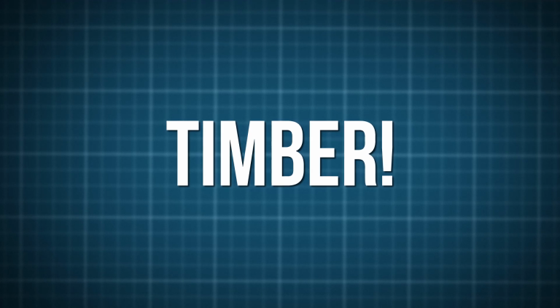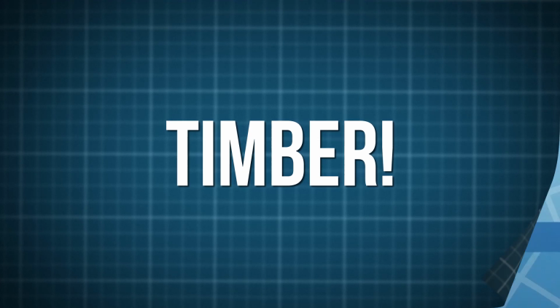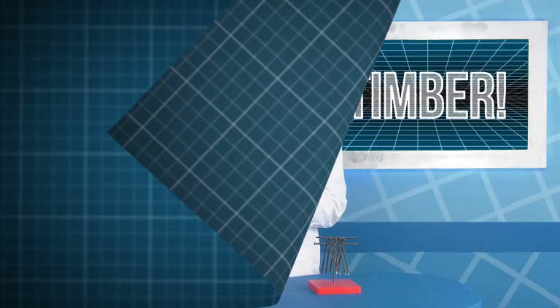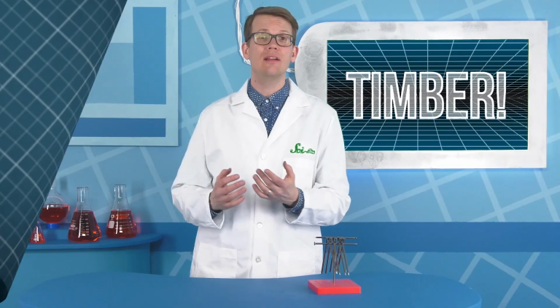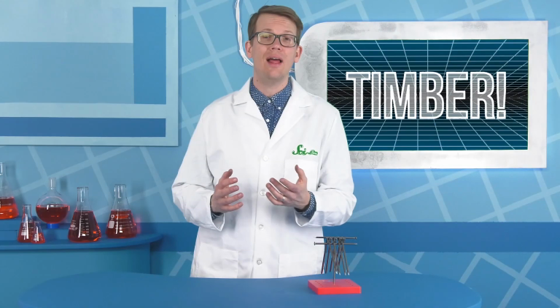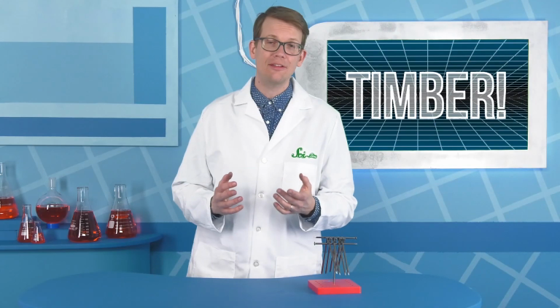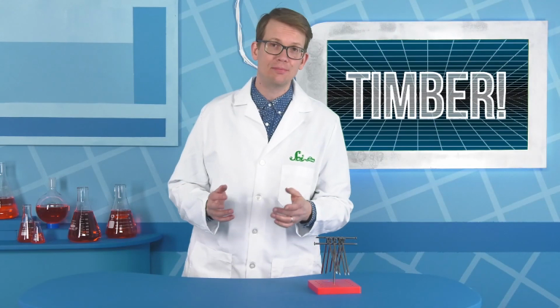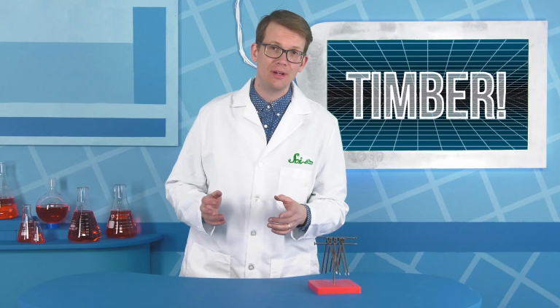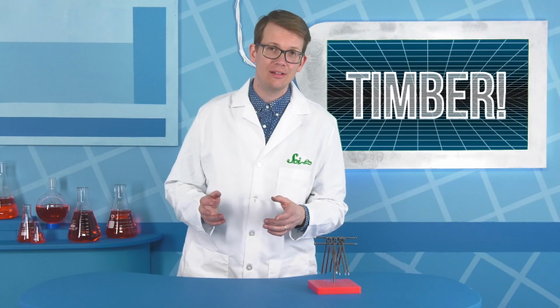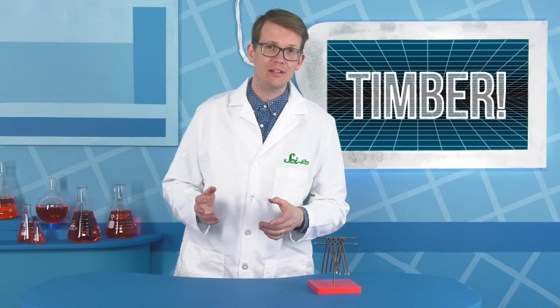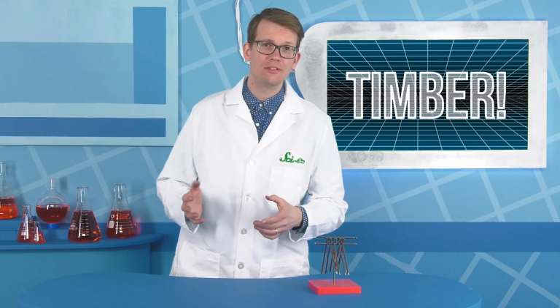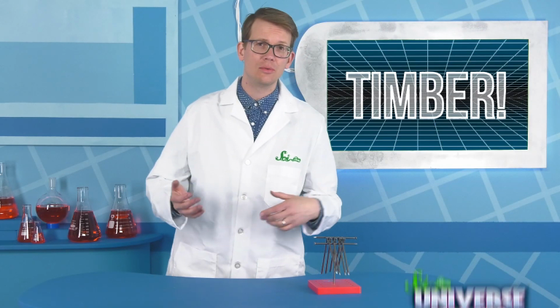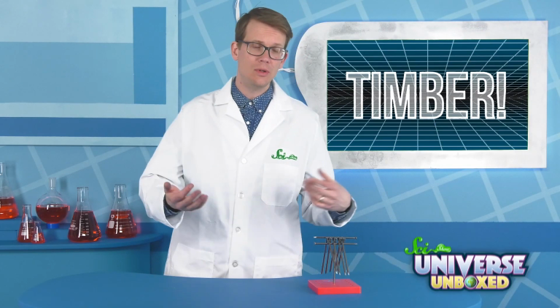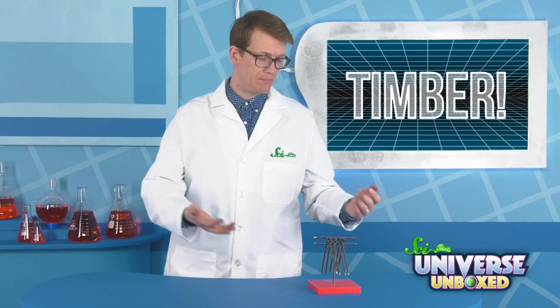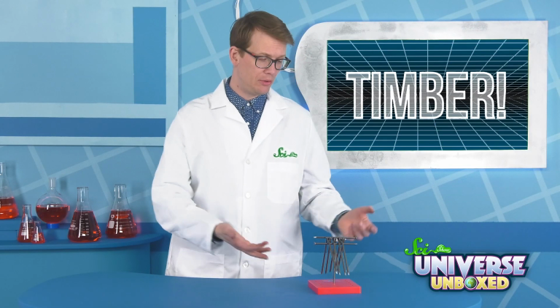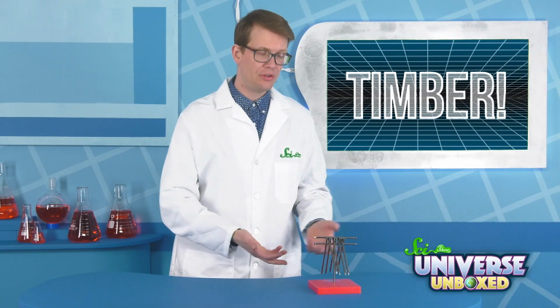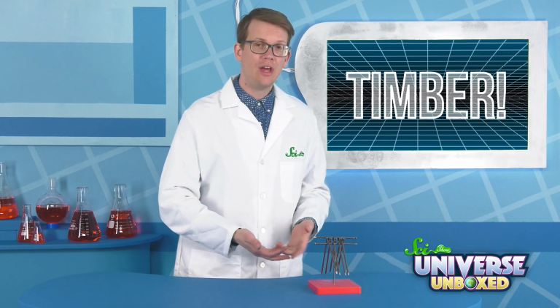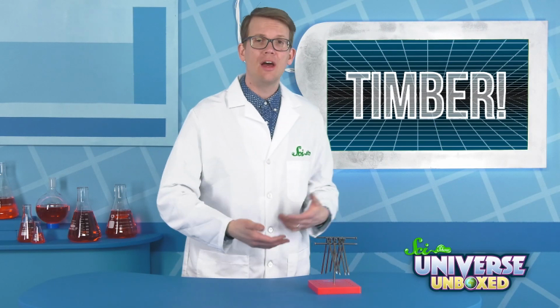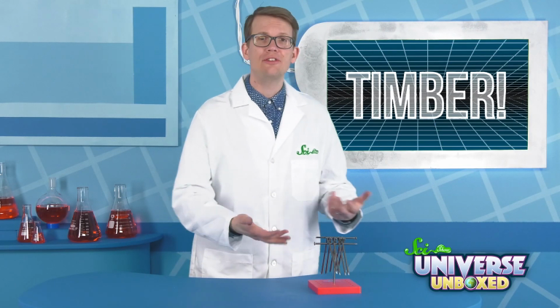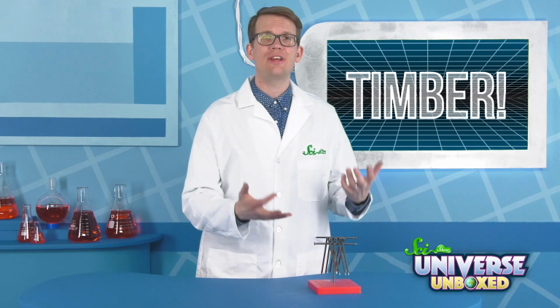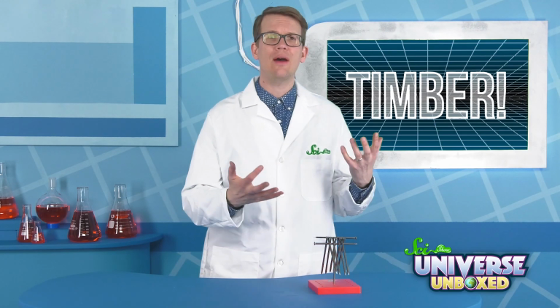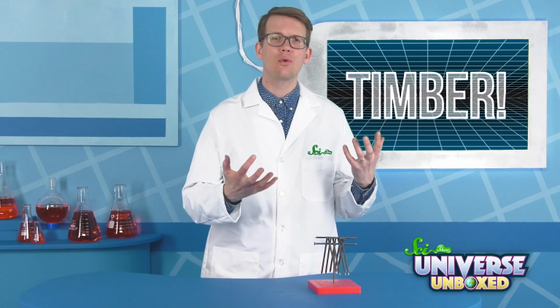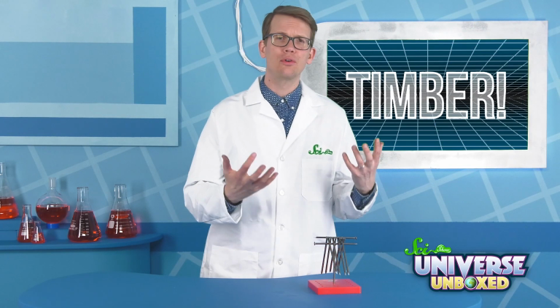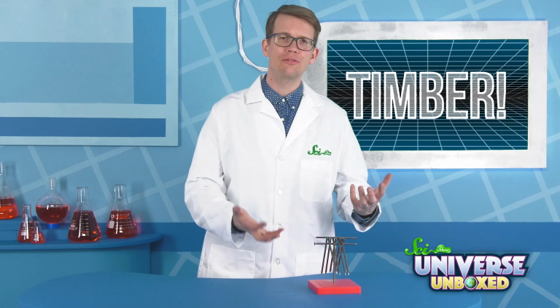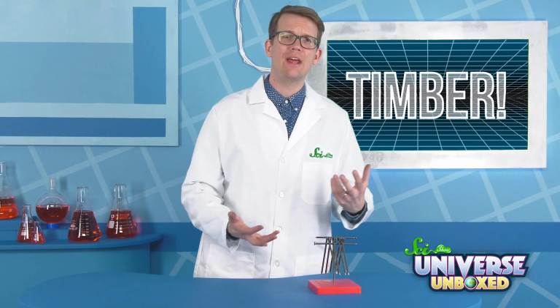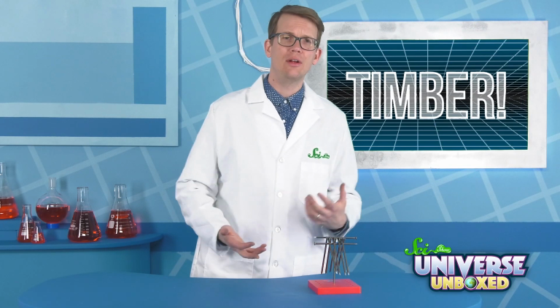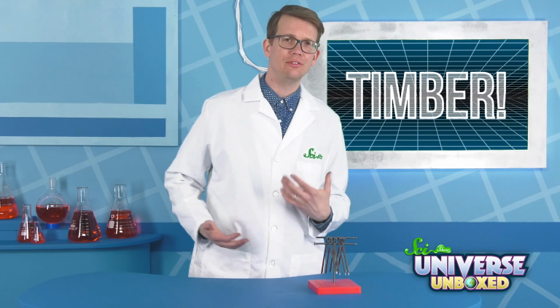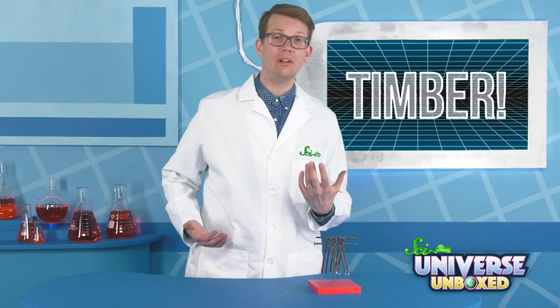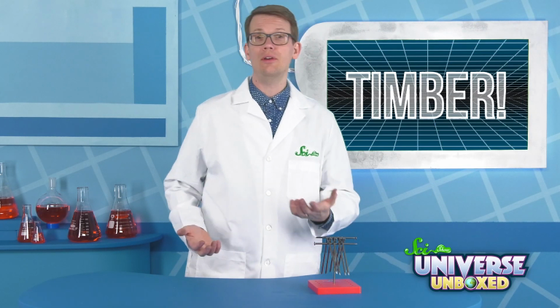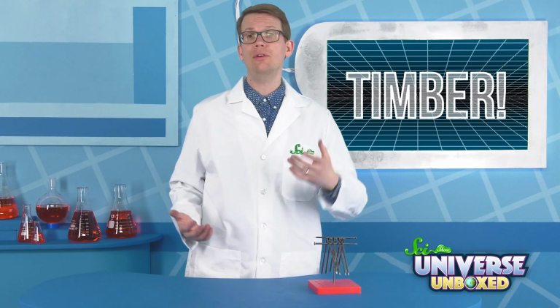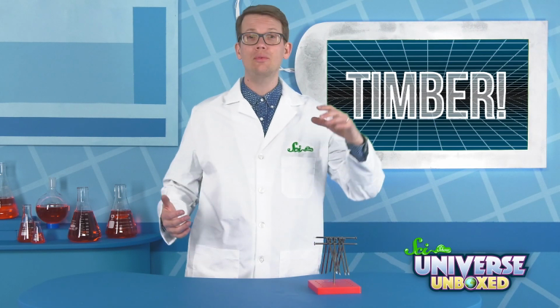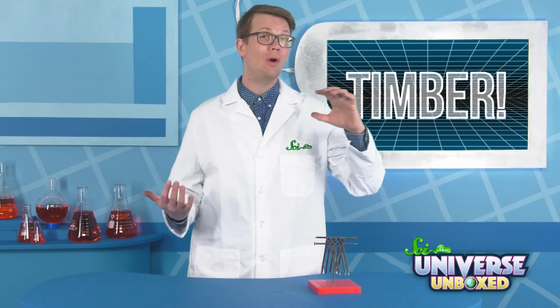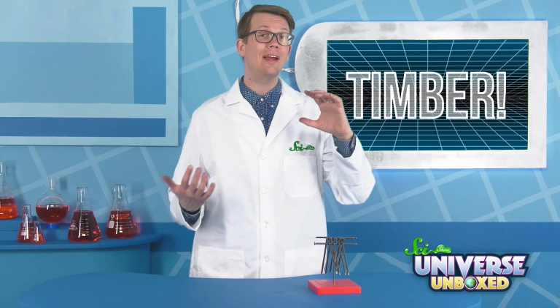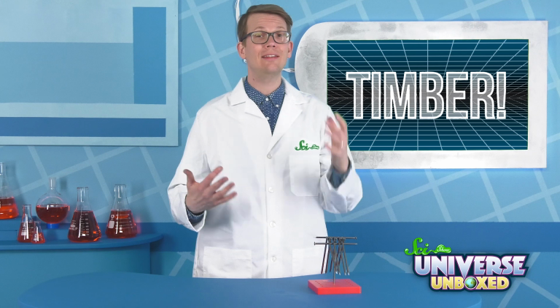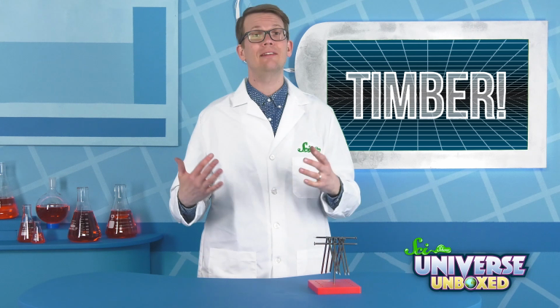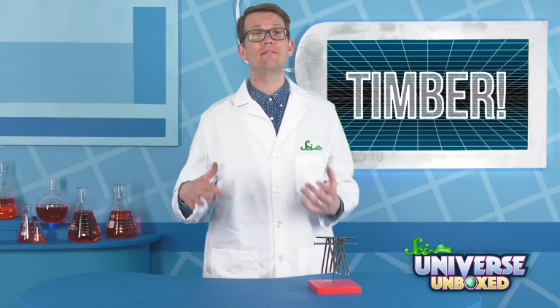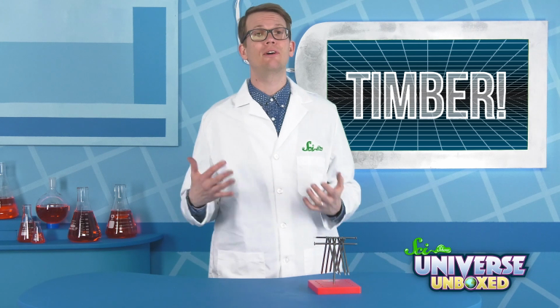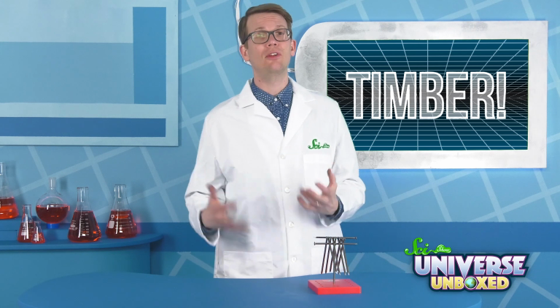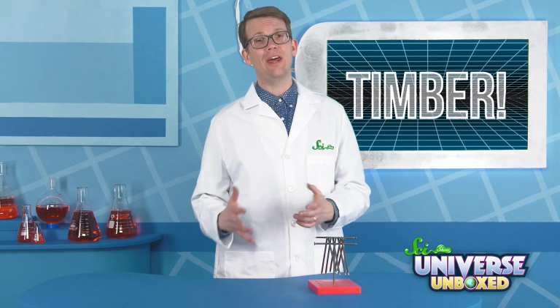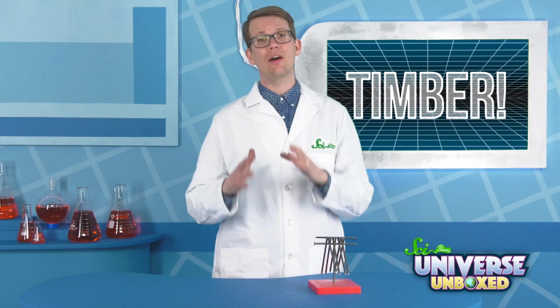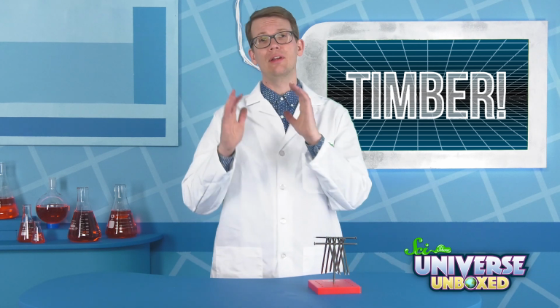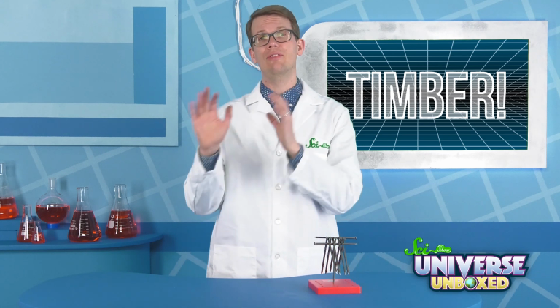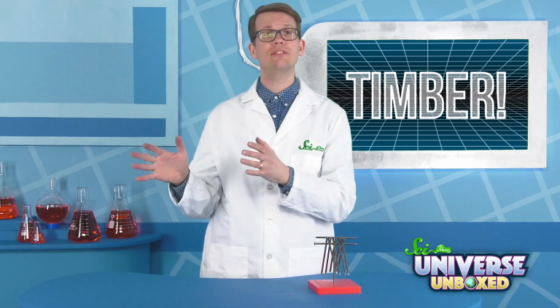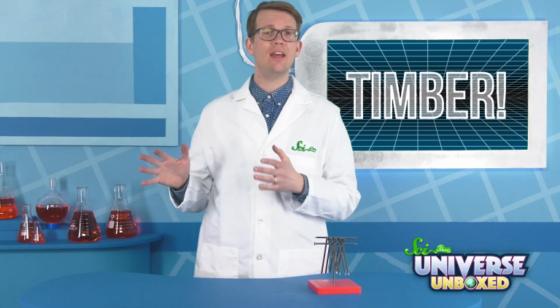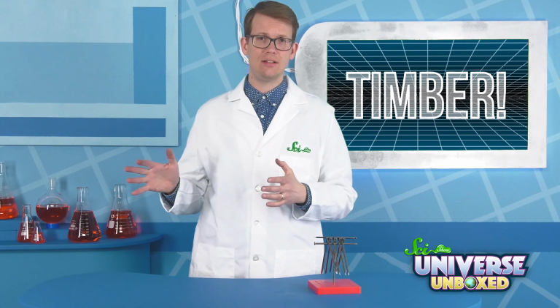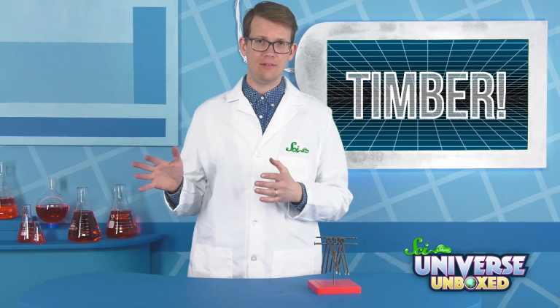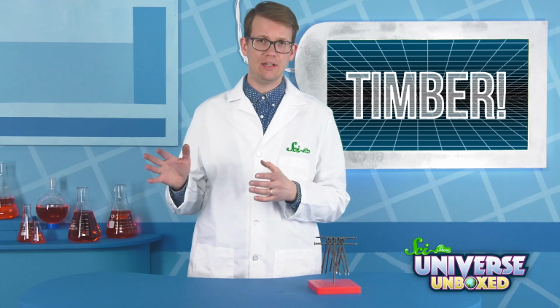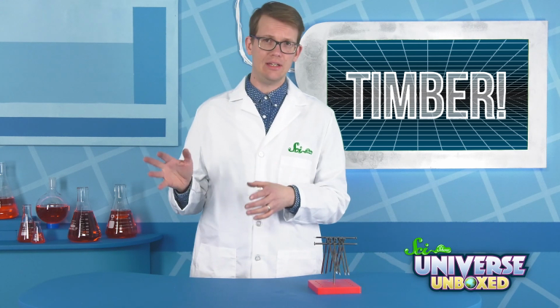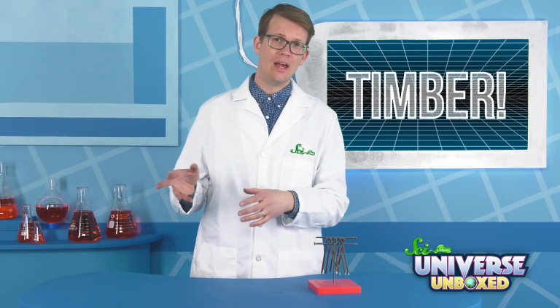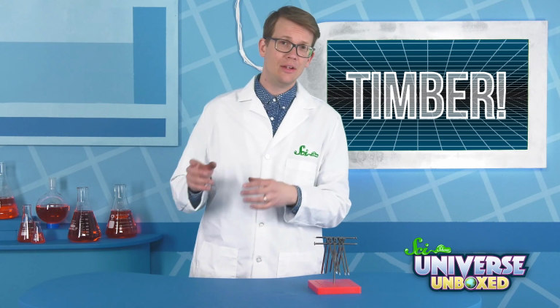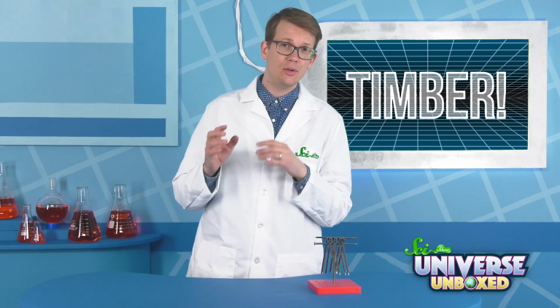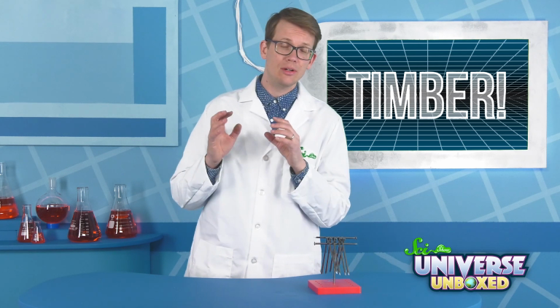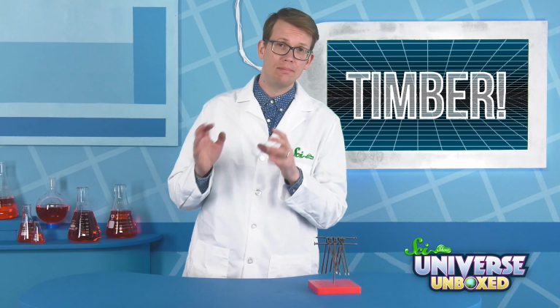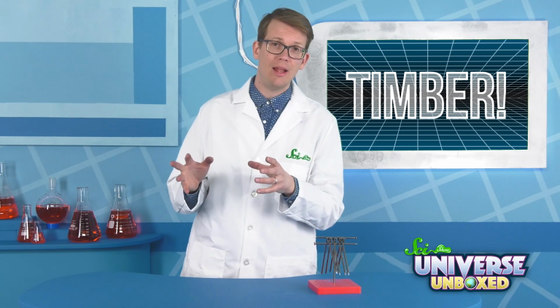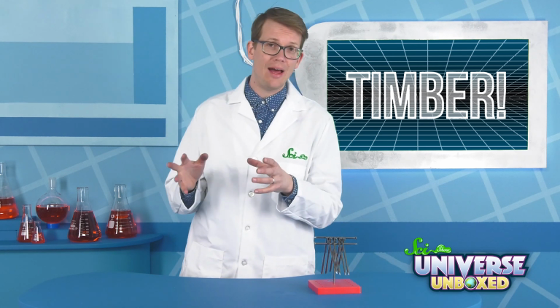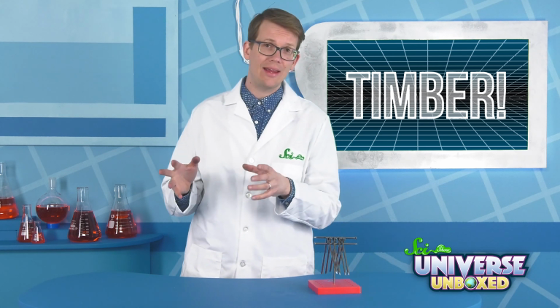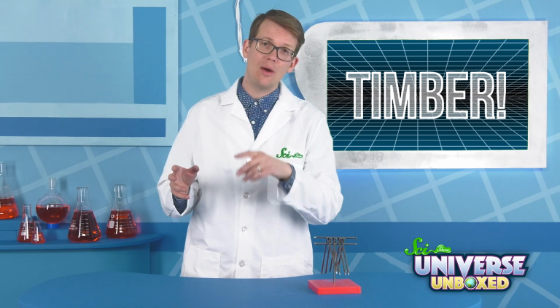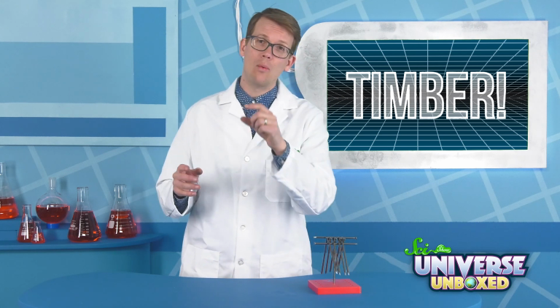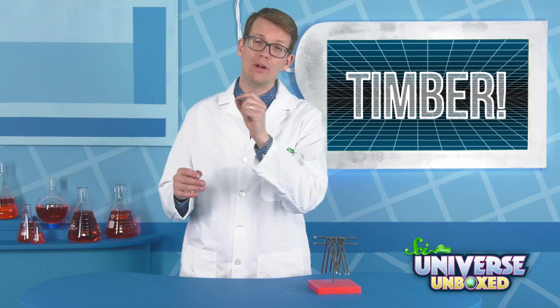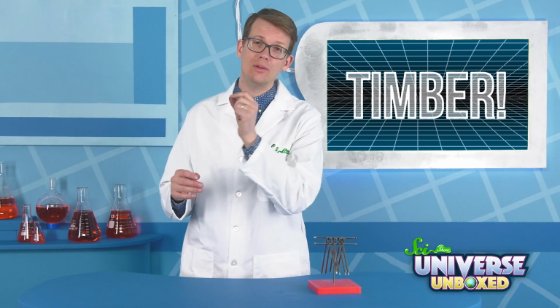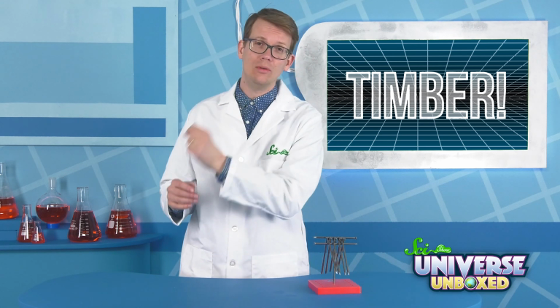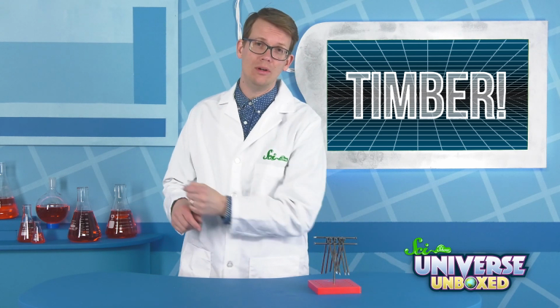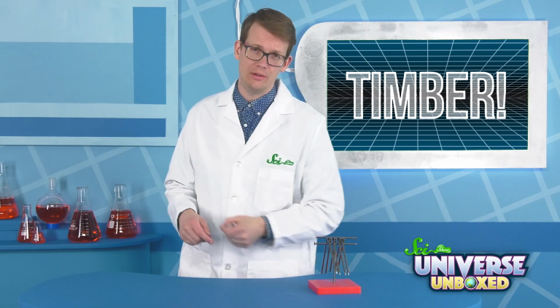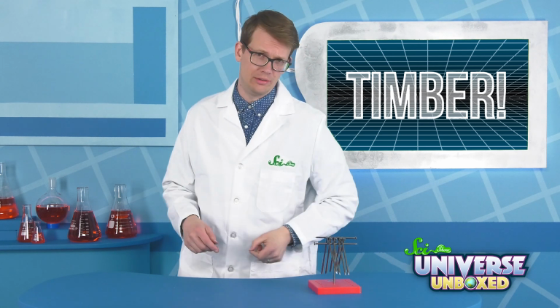In the last Brain Teaser, we built a tower of nails and learned why it didn't fall down. In this activity, you can apply what you learned.